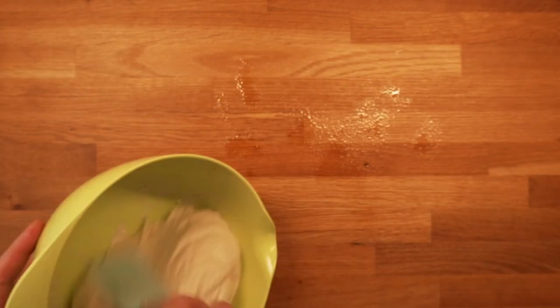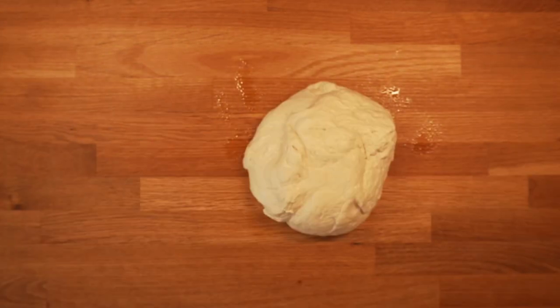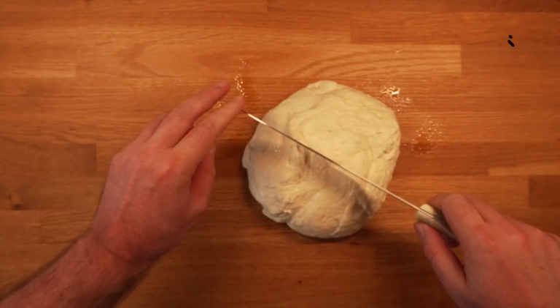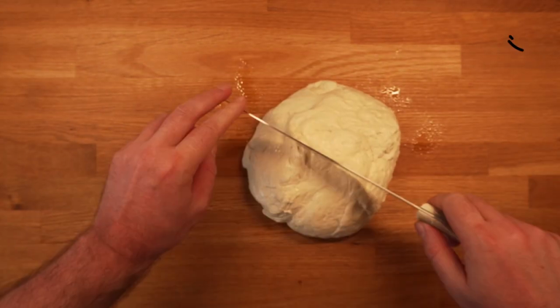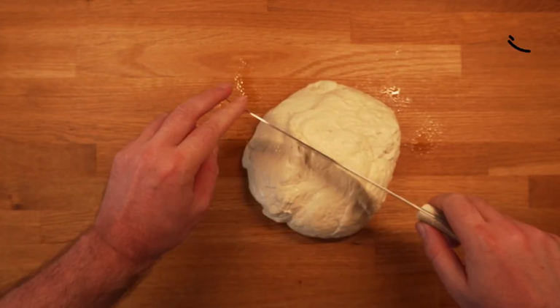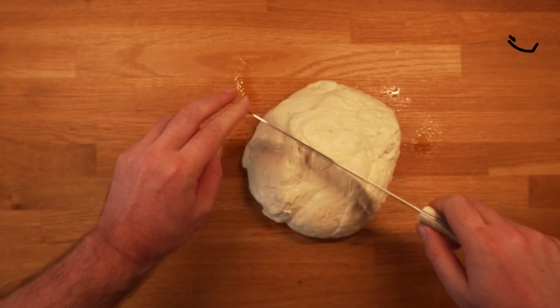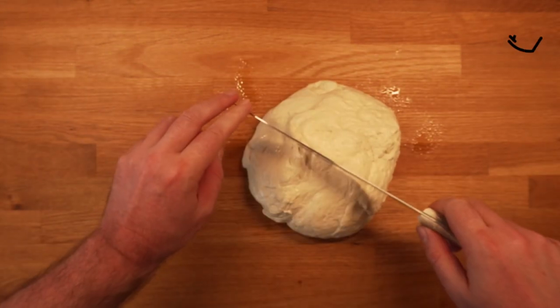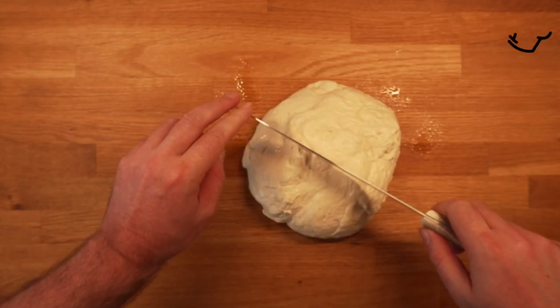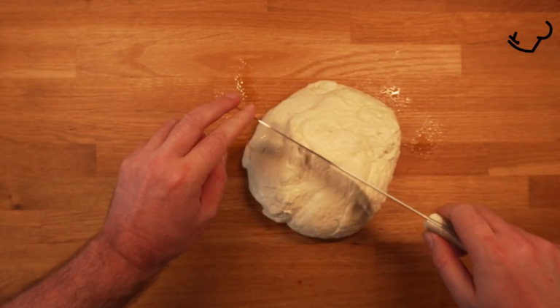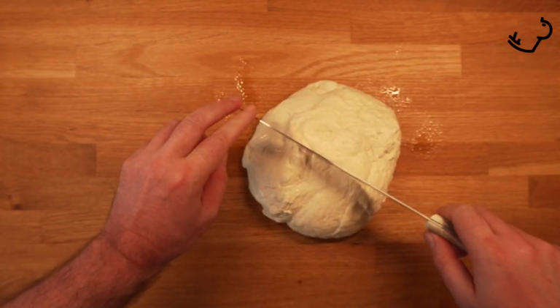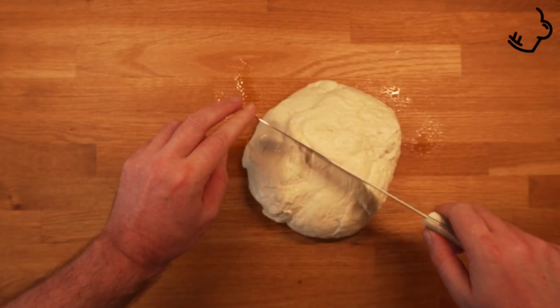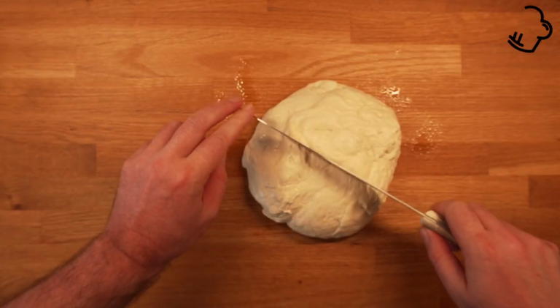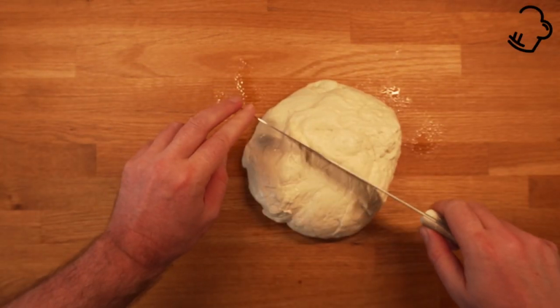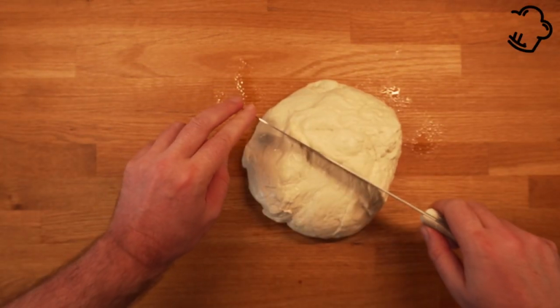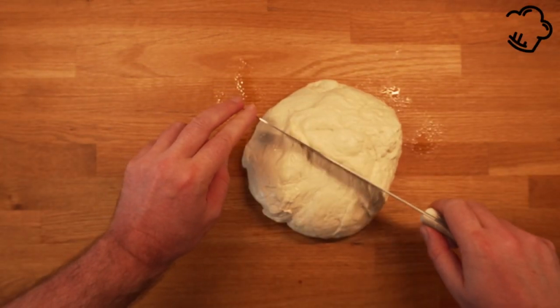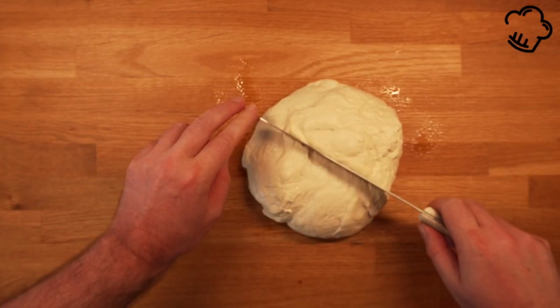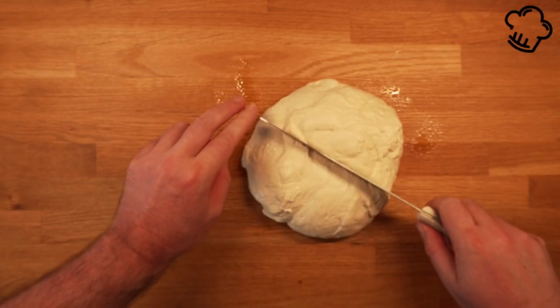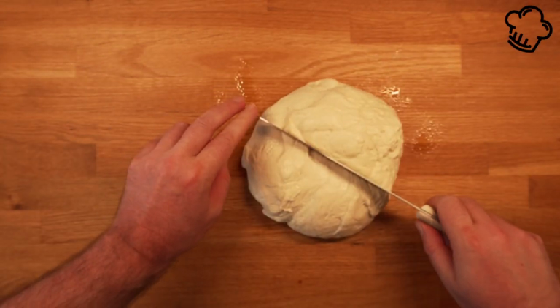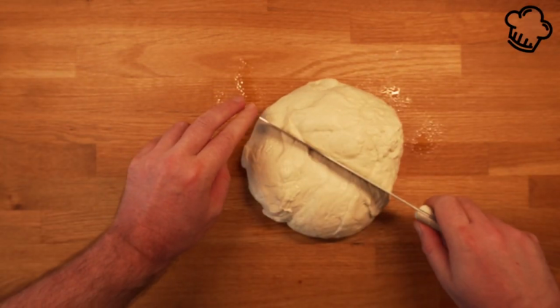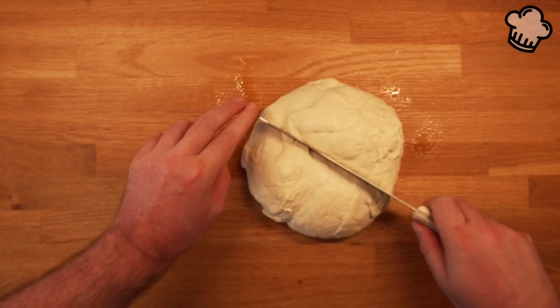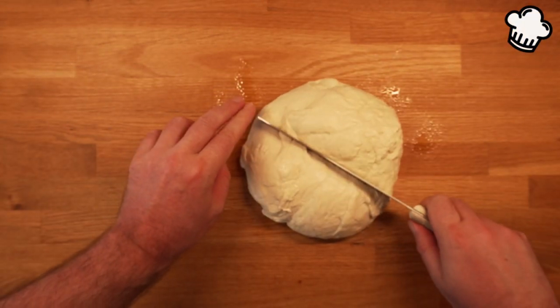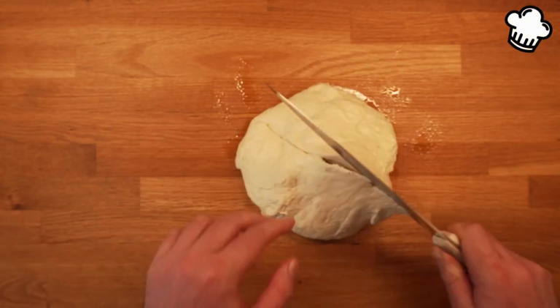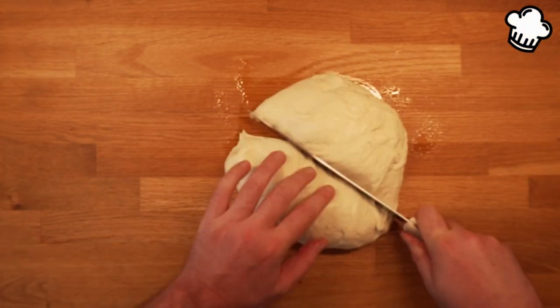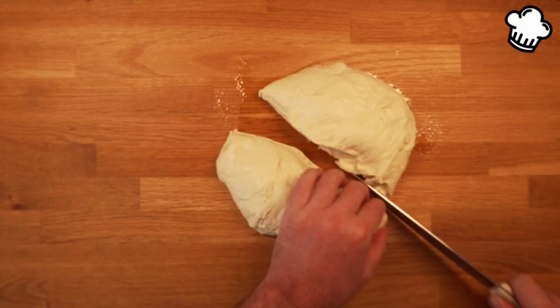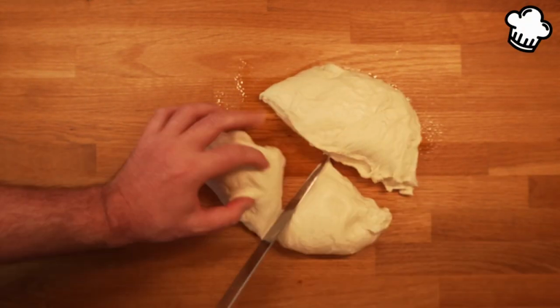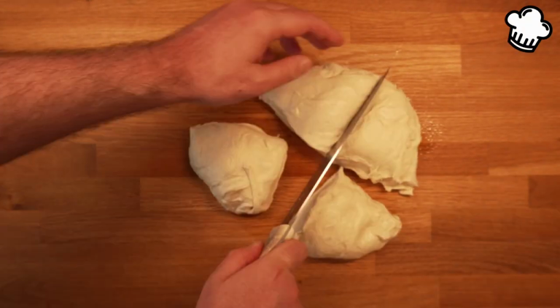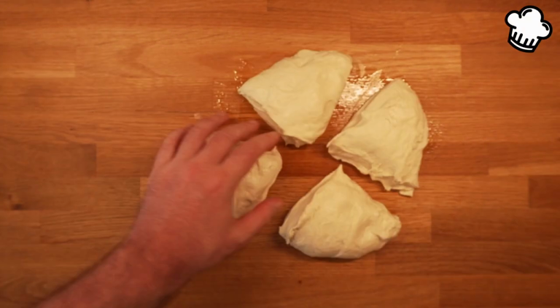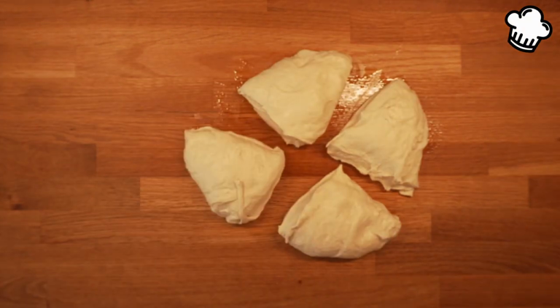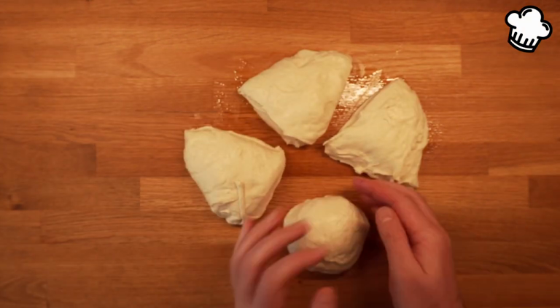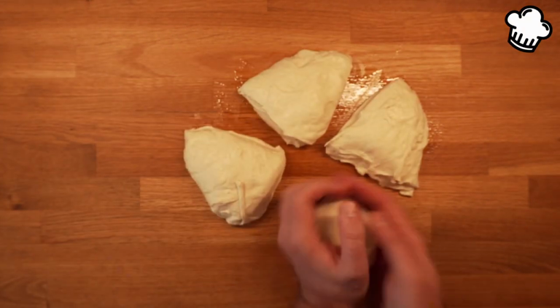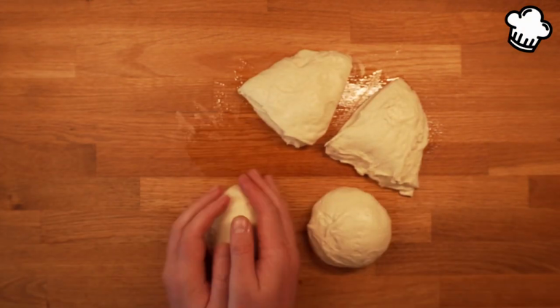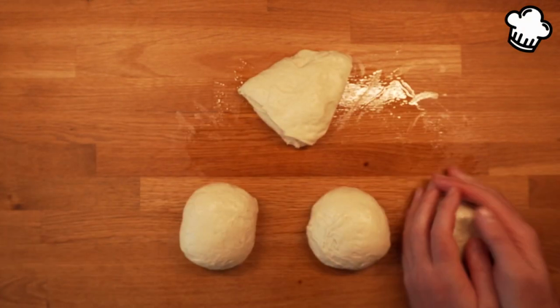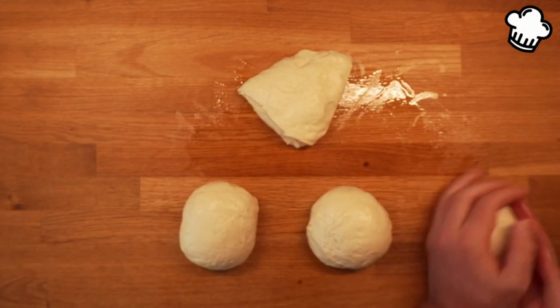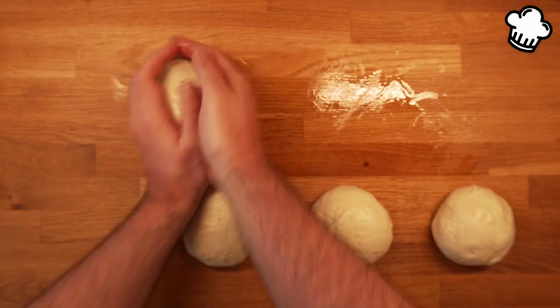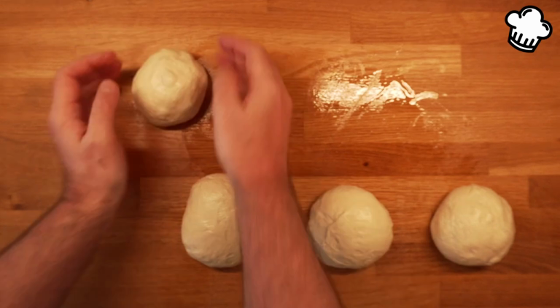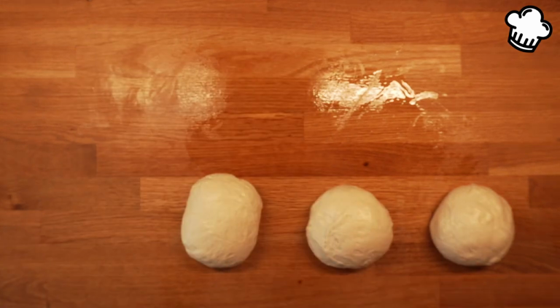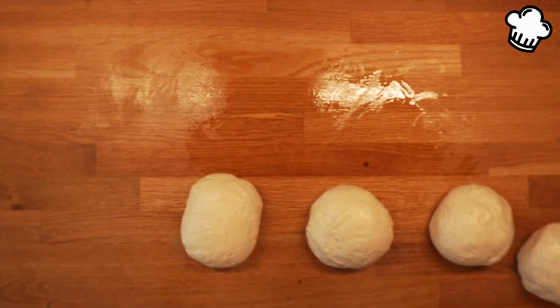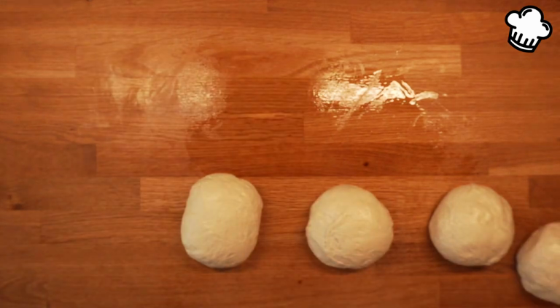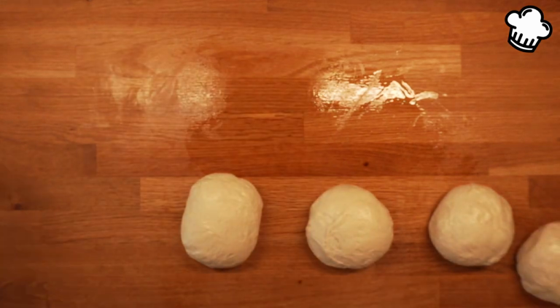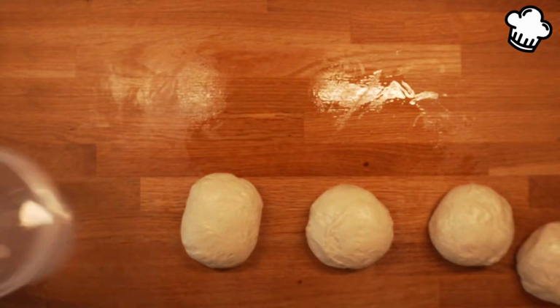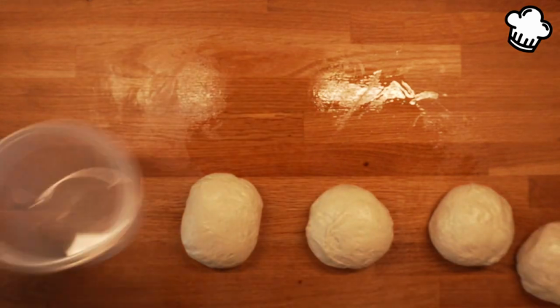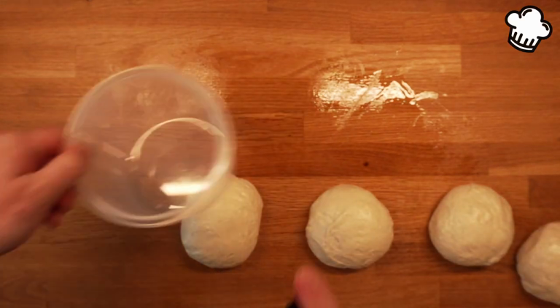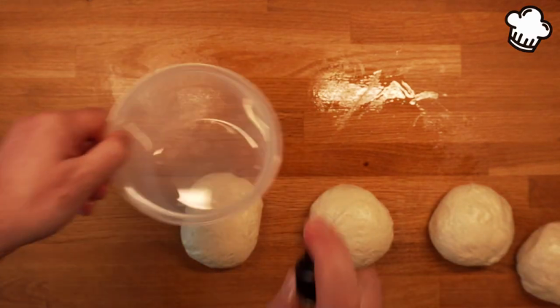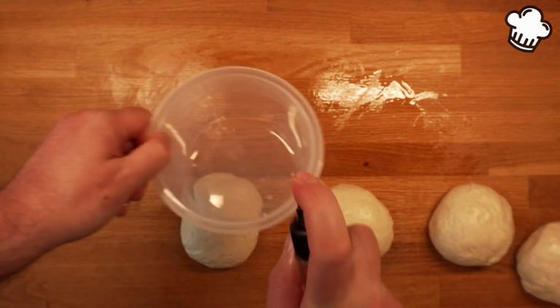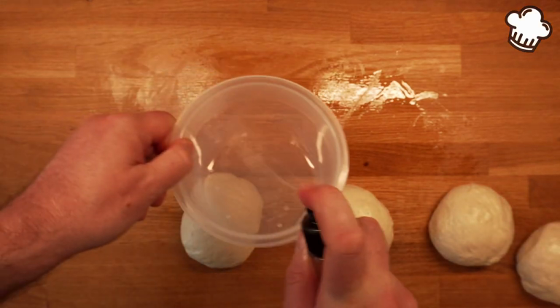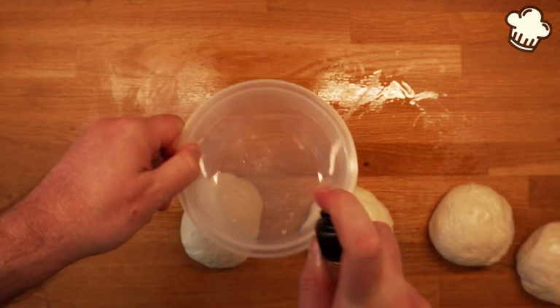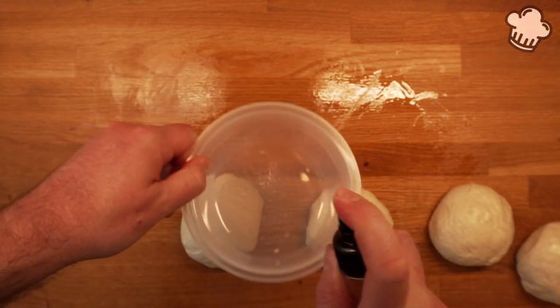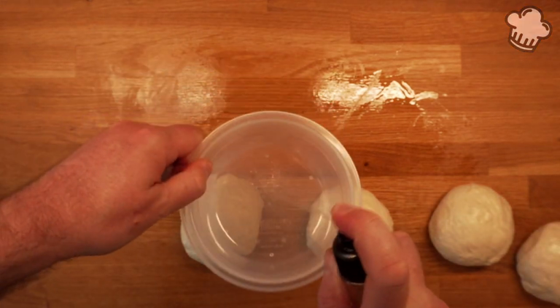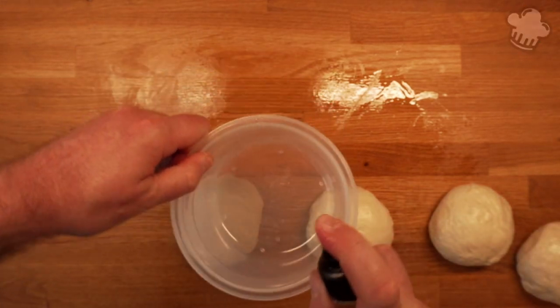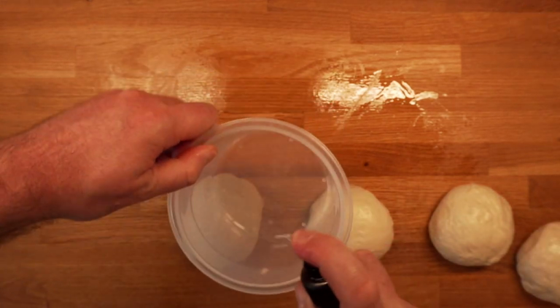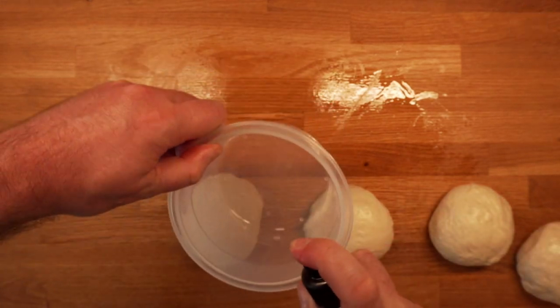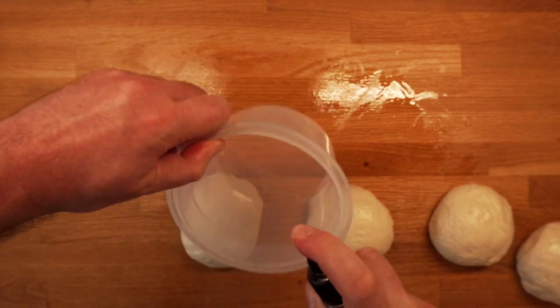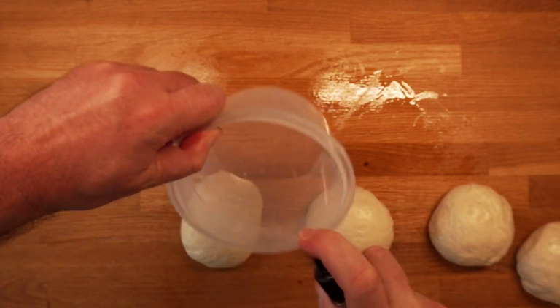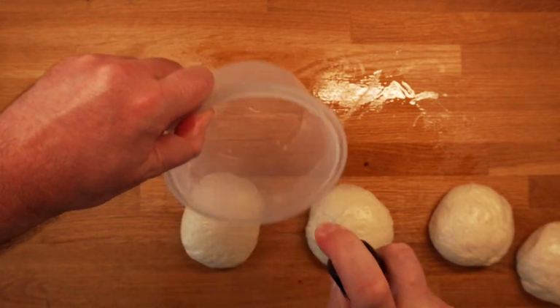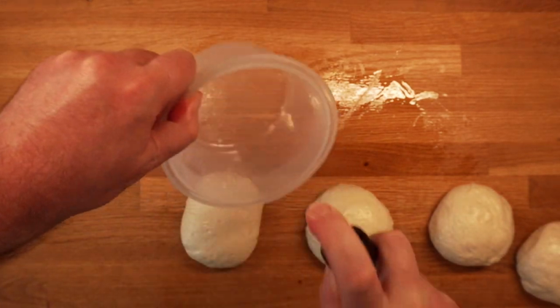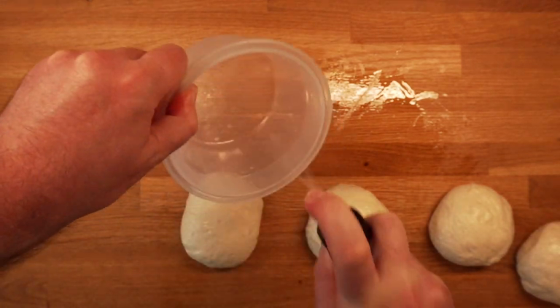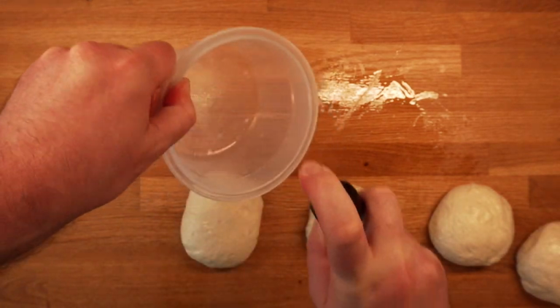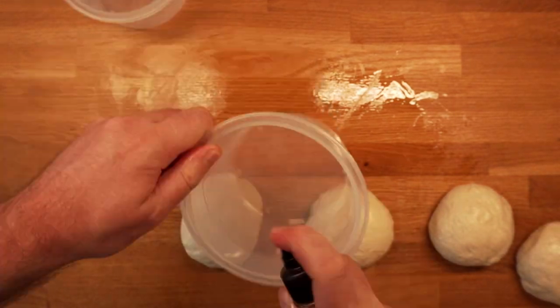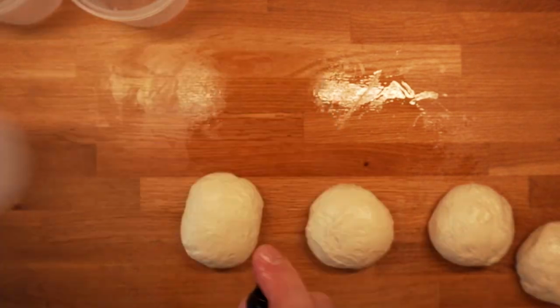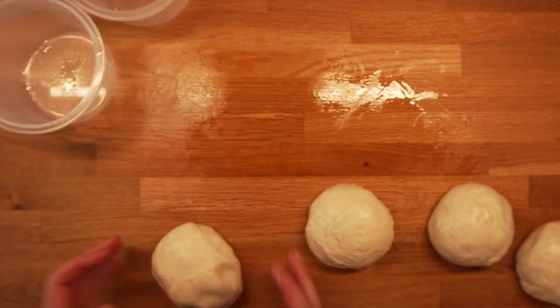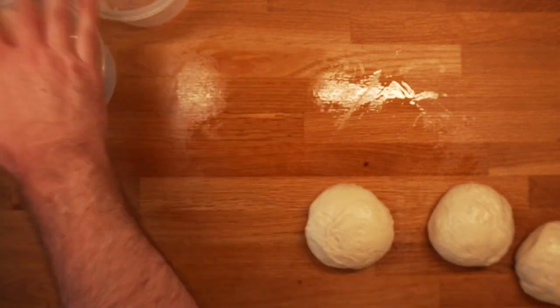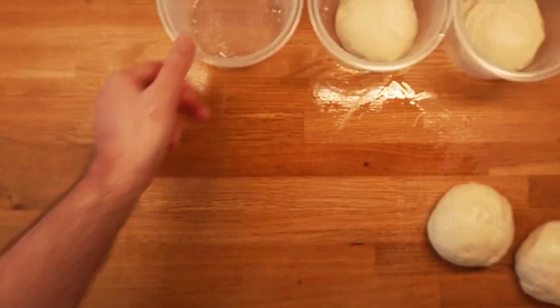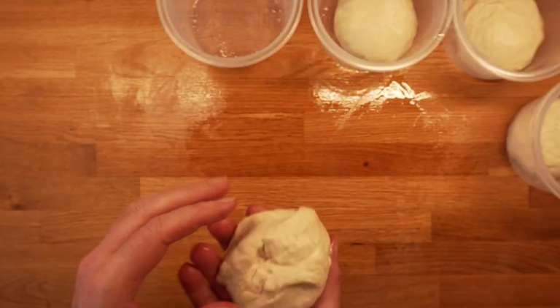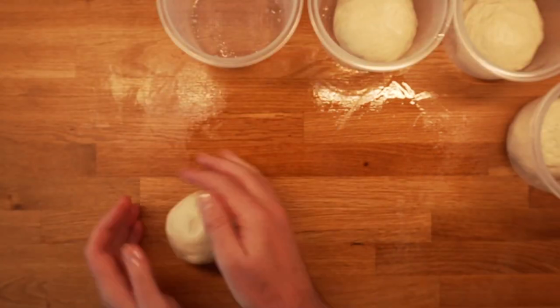Divide the dough into four parts and shape them into small balls. Place in lightly oiled containers and store in the fridge overnight.